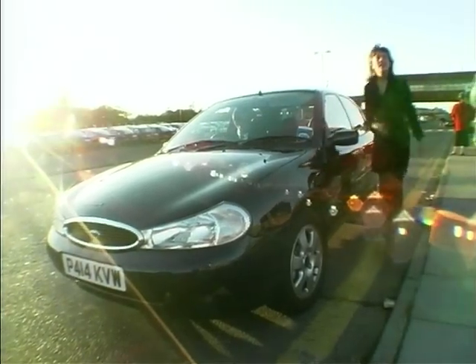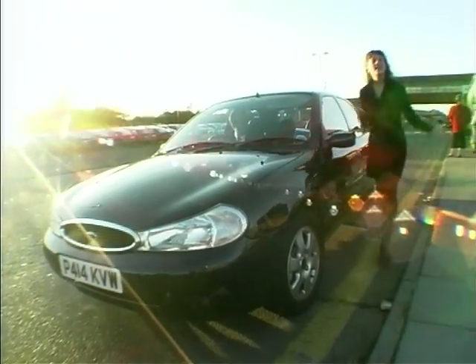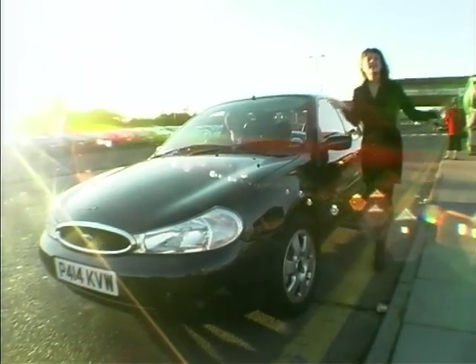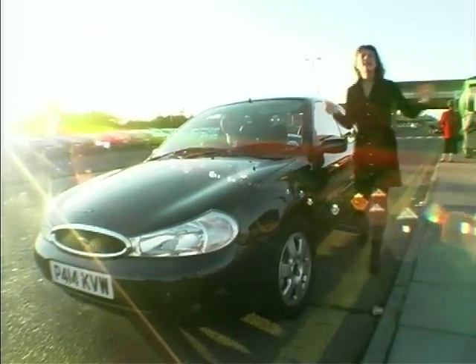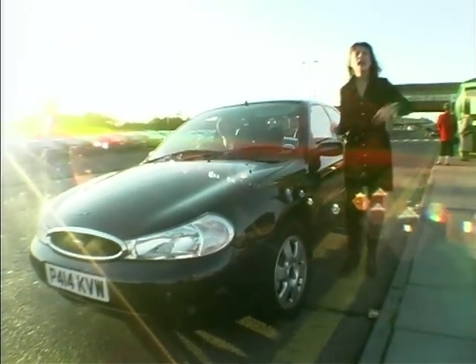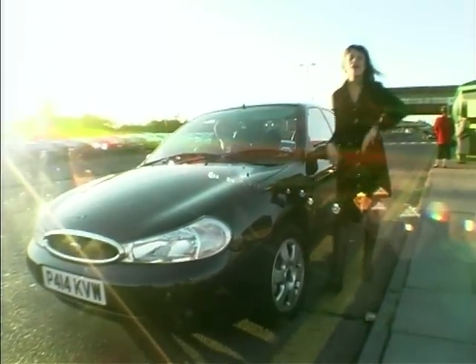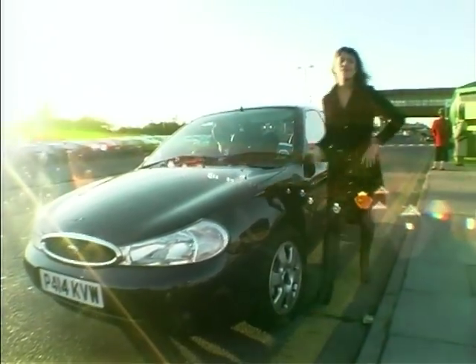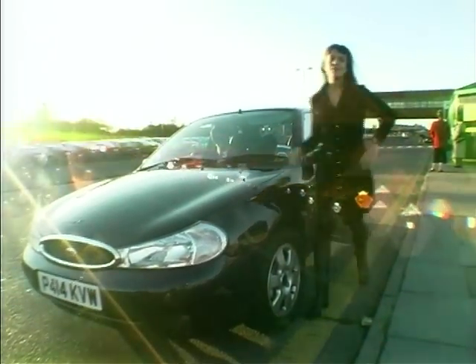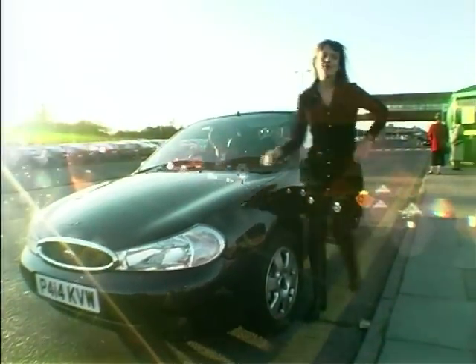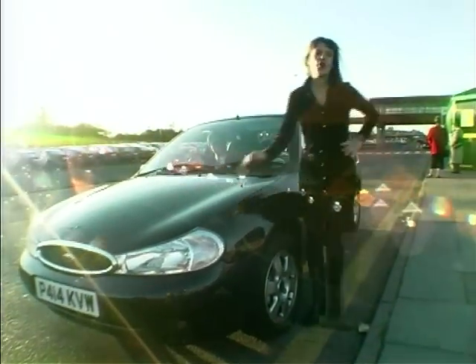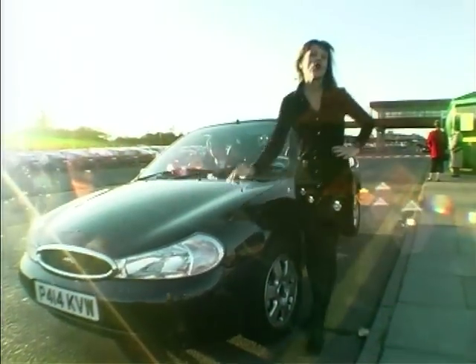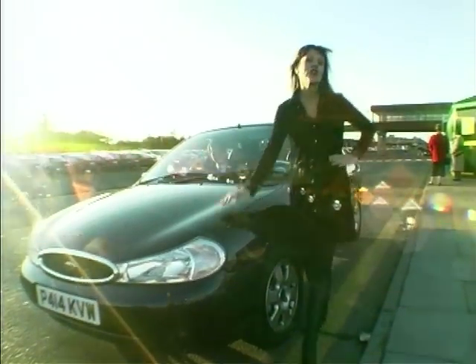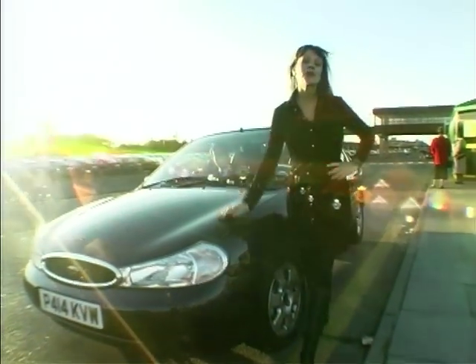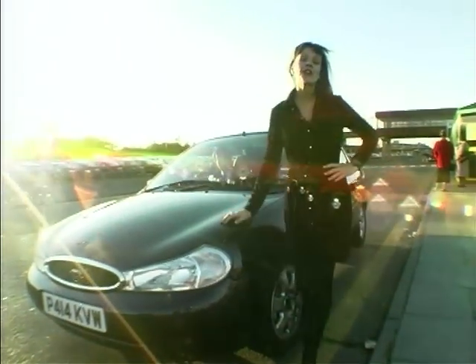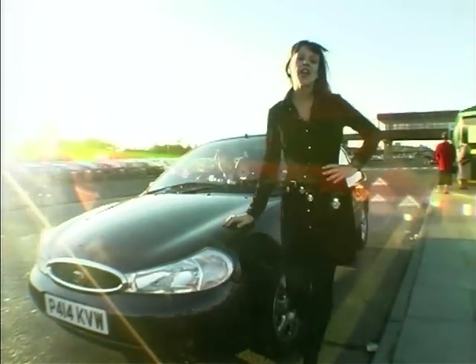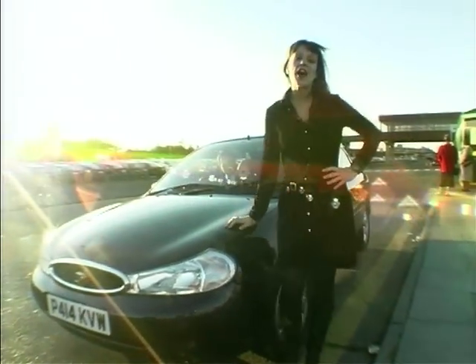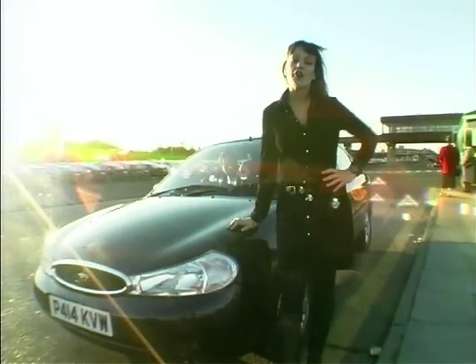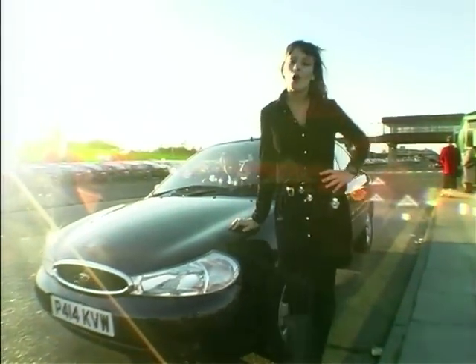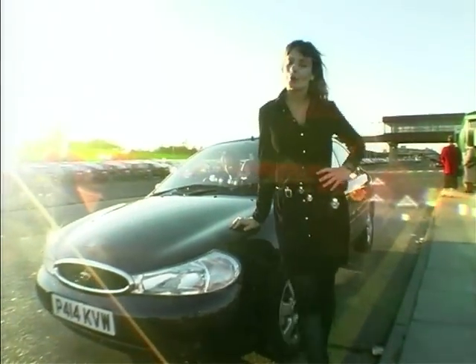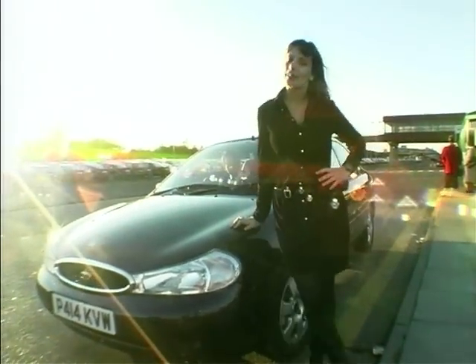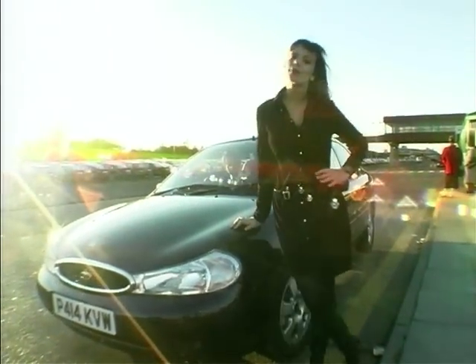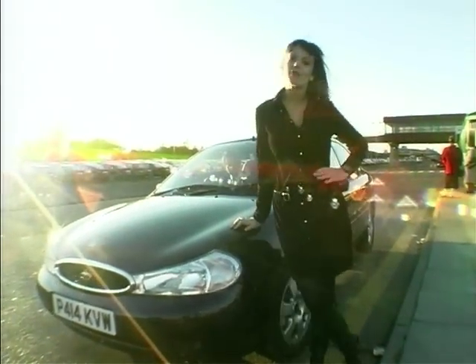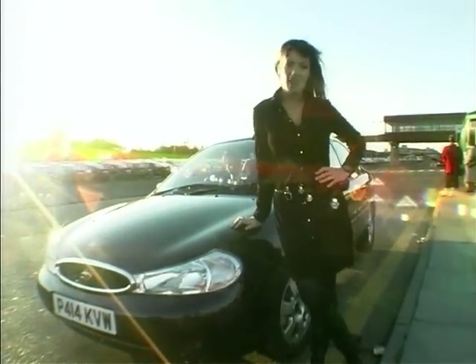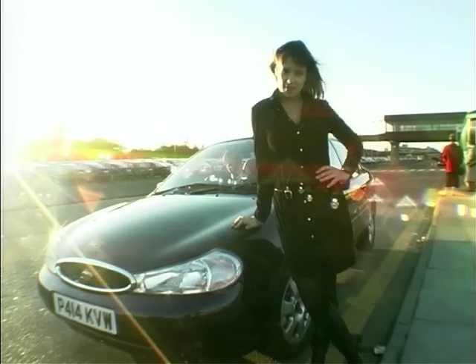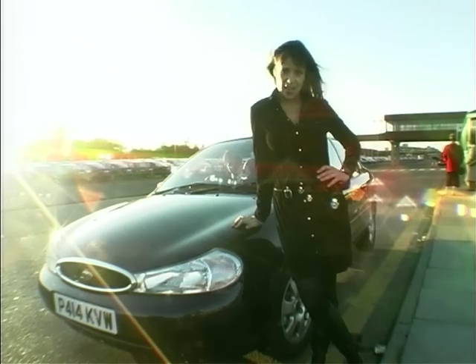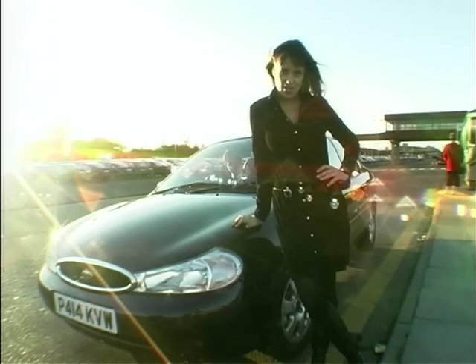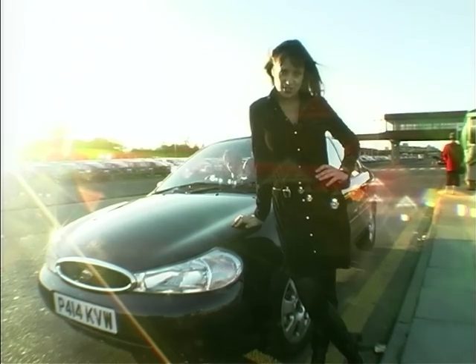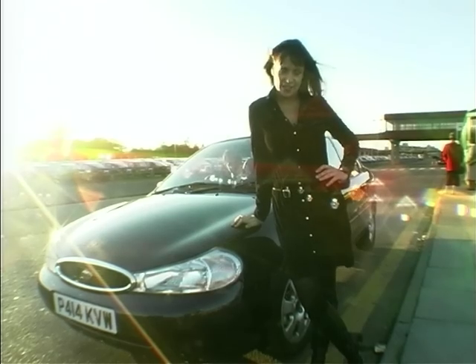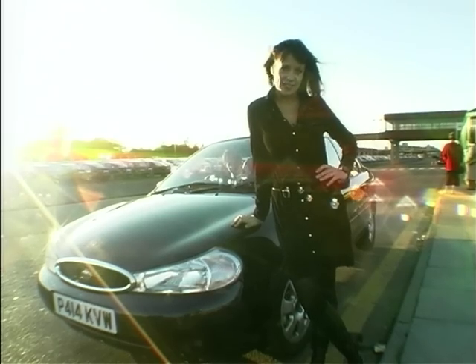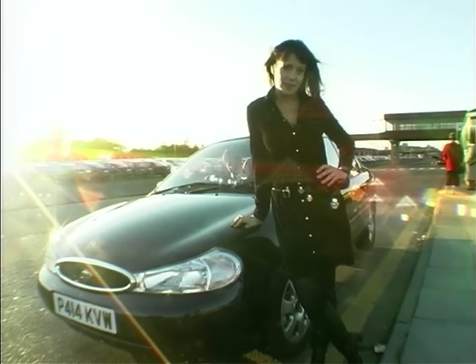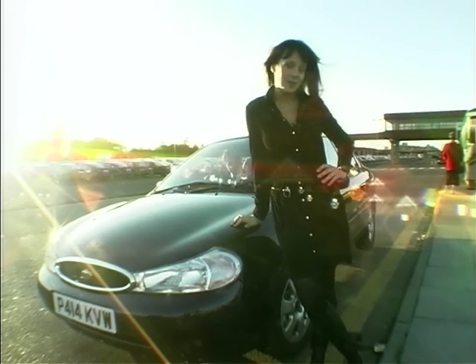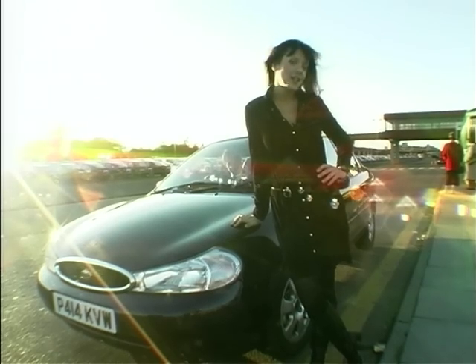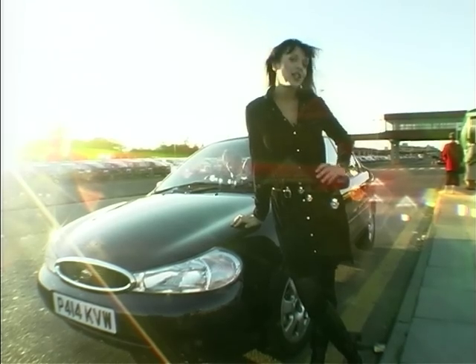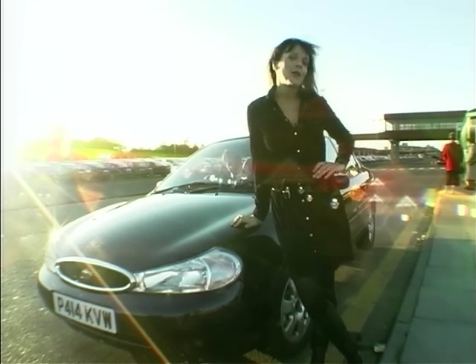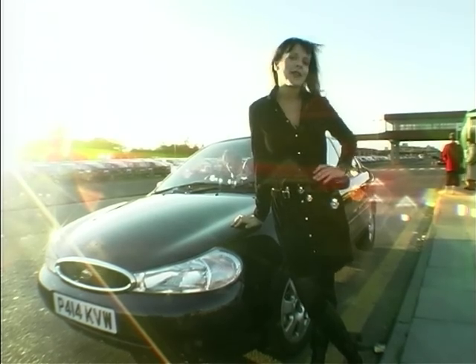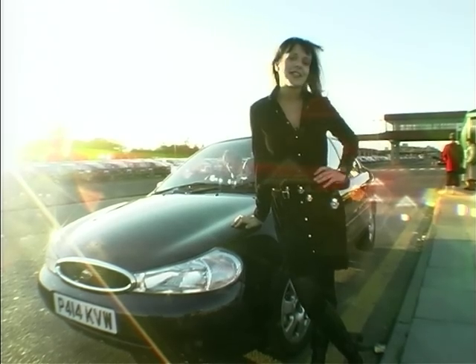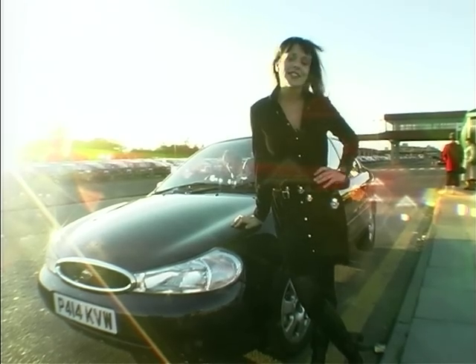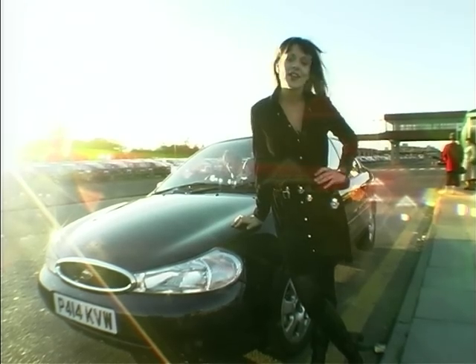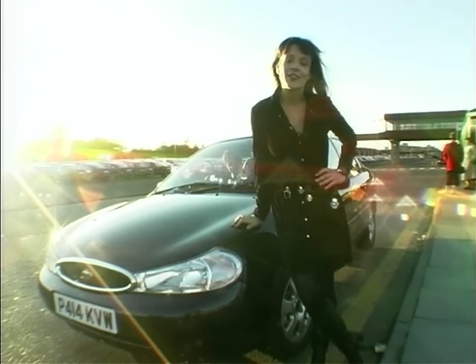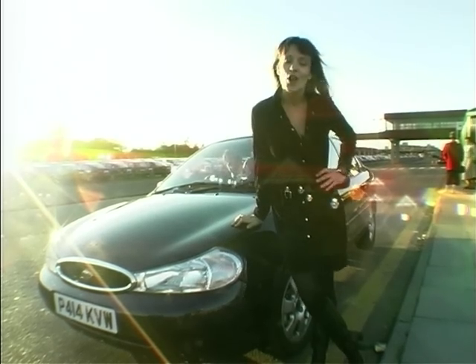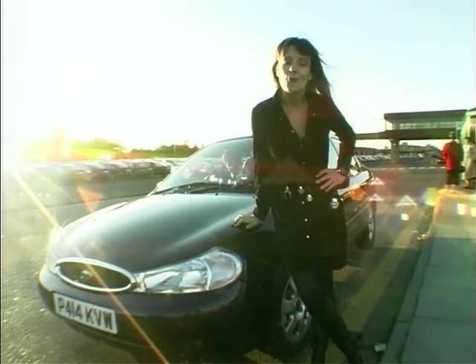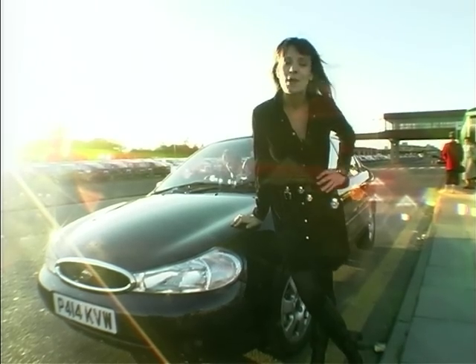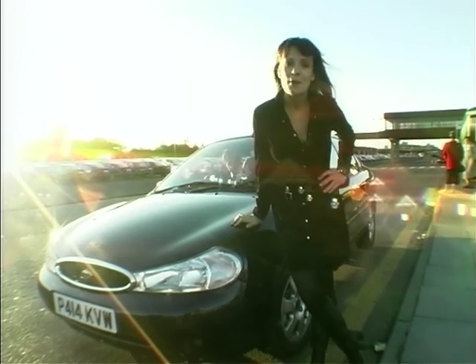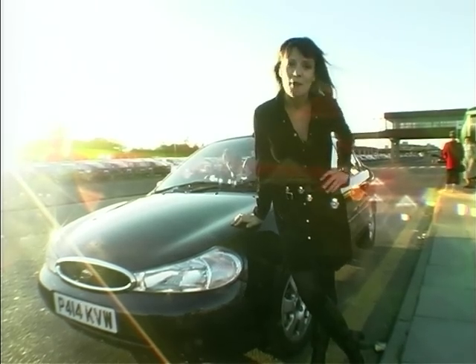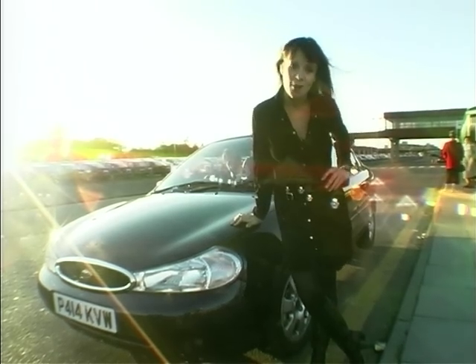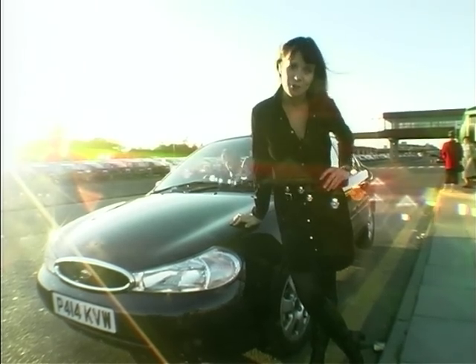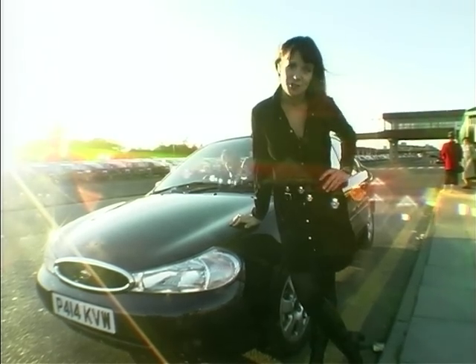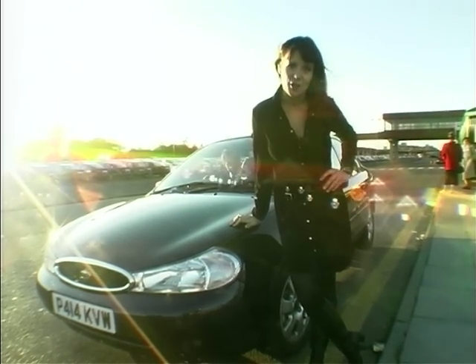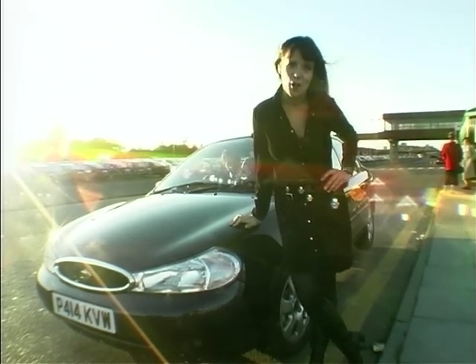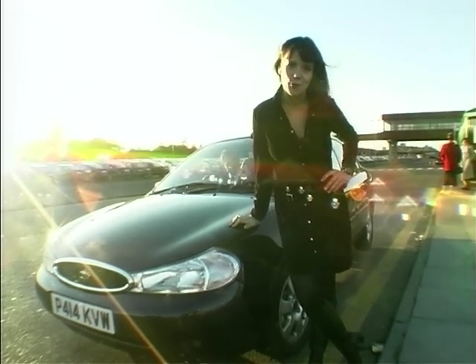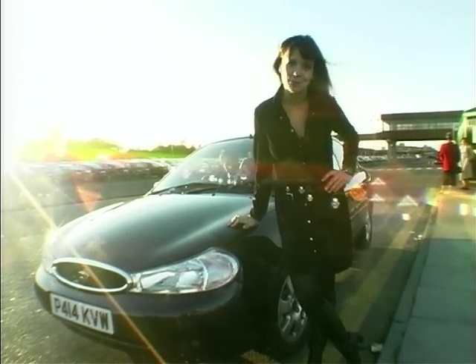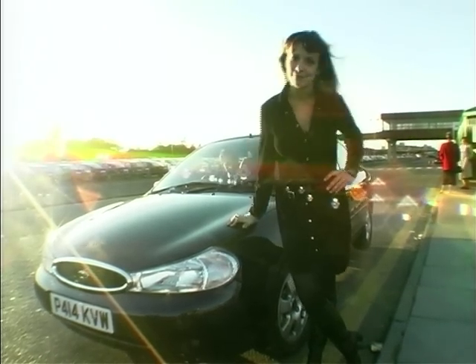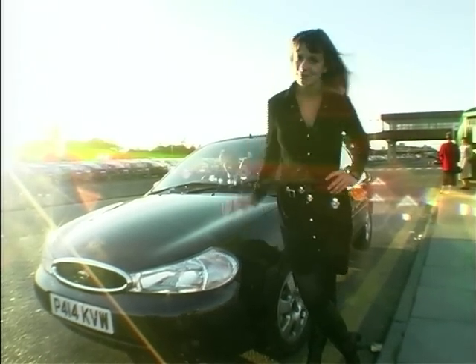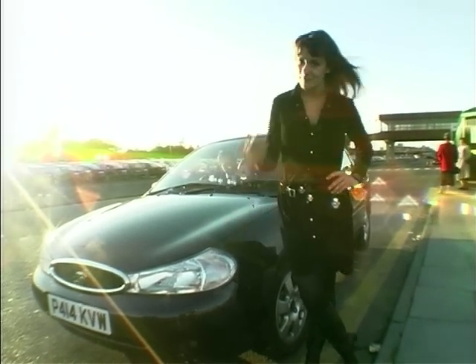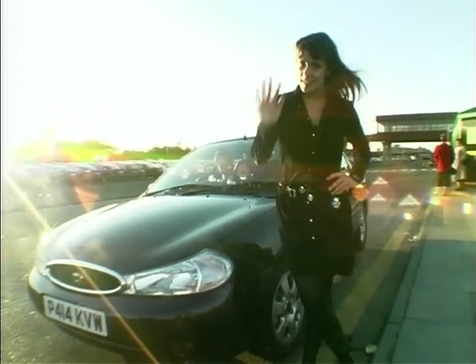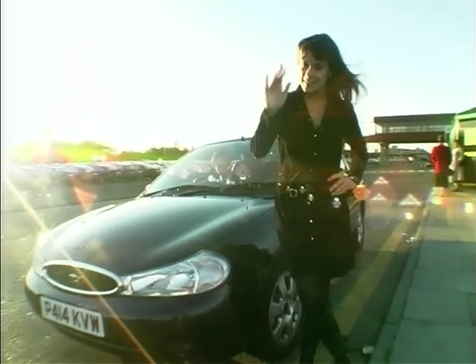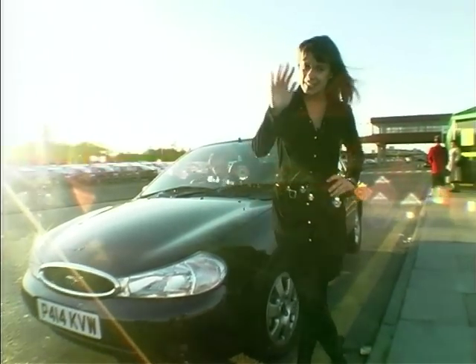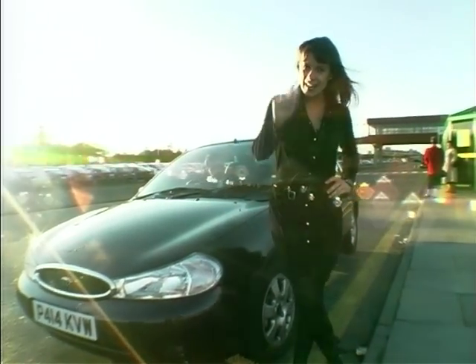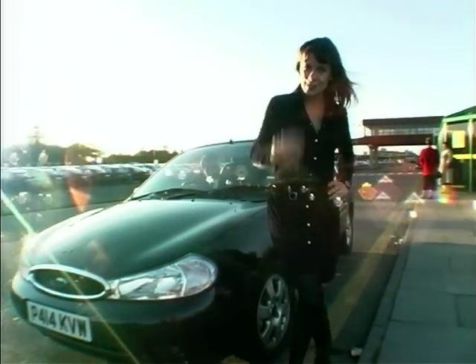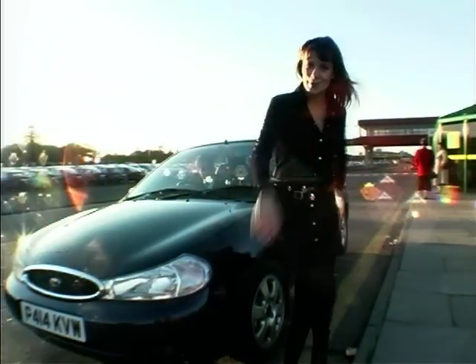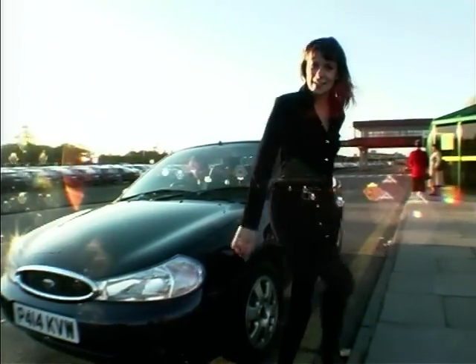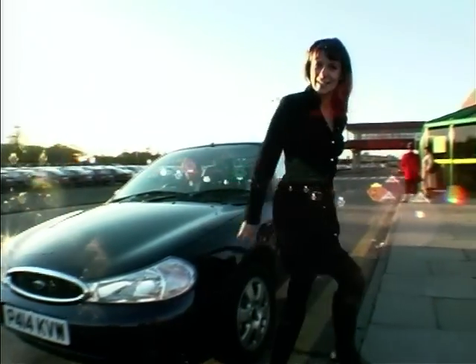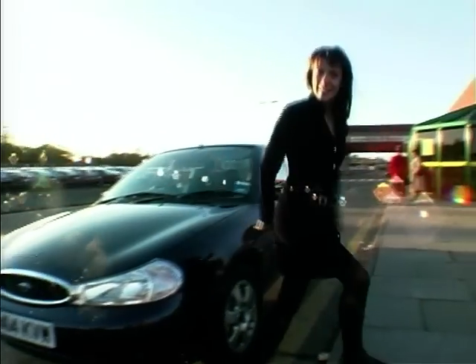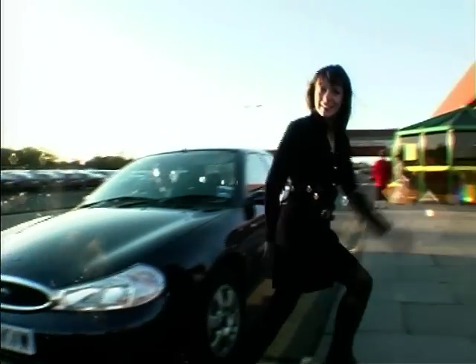So there you have it — the all-new Mondeo, complete with navigation system. Well, it's certainly got me where I want to go. See you next week. Thank you.